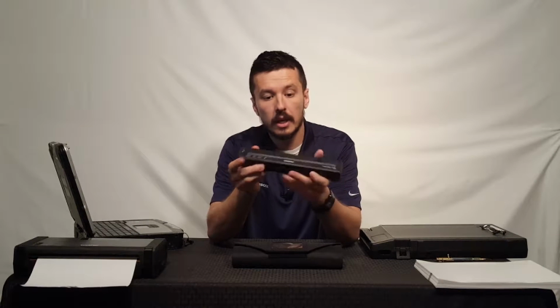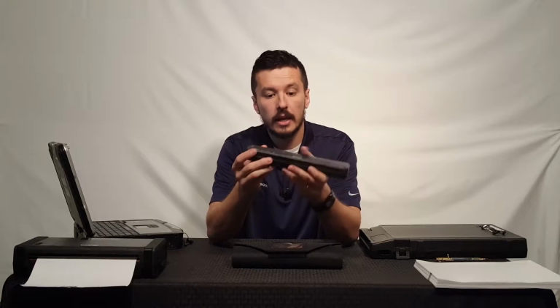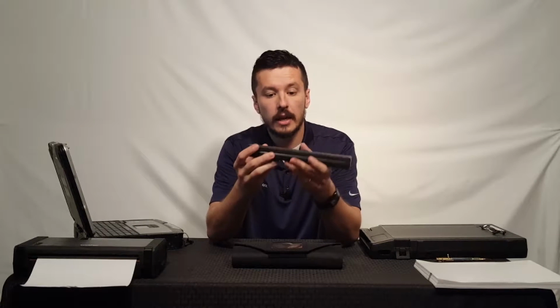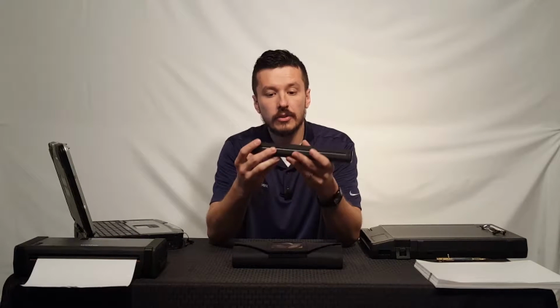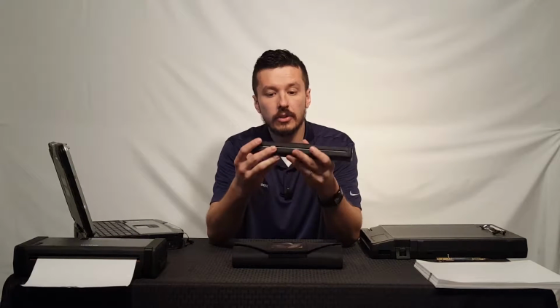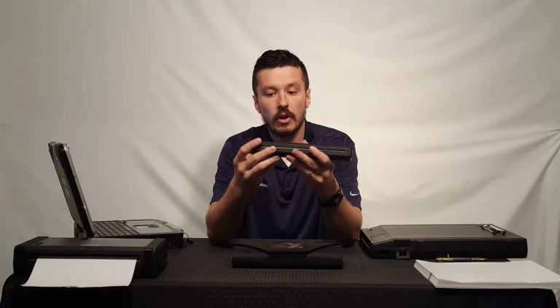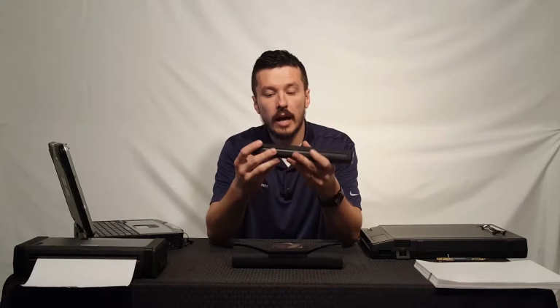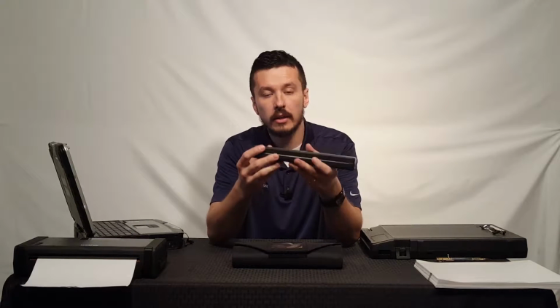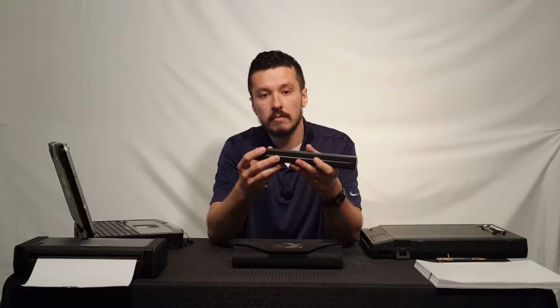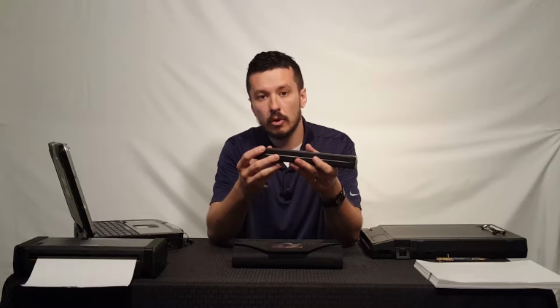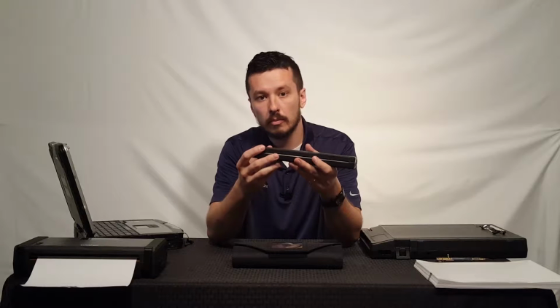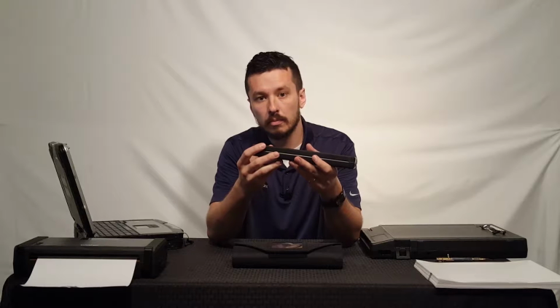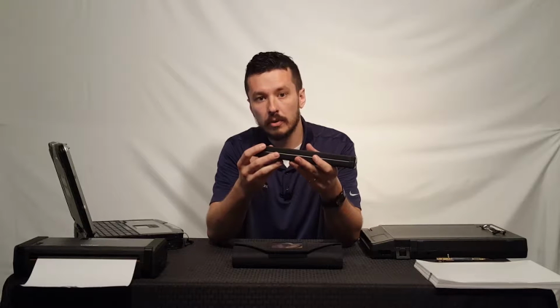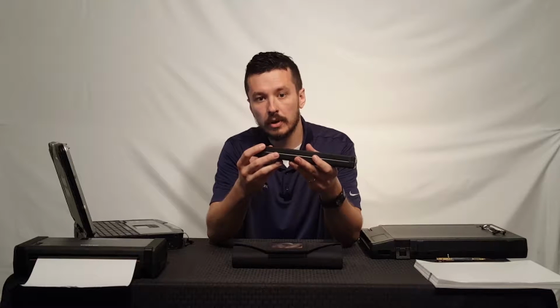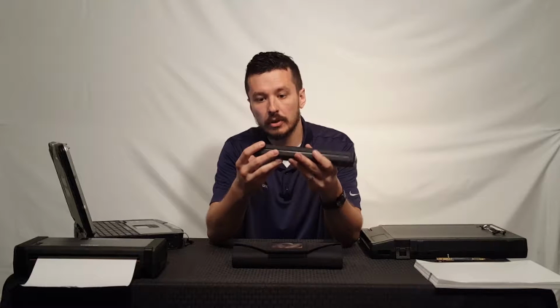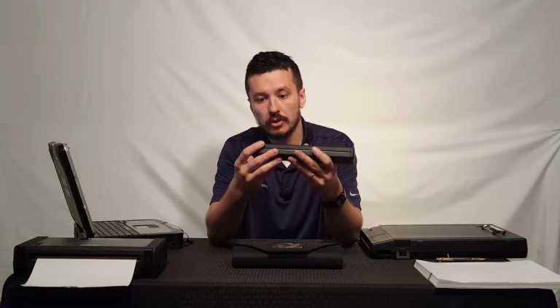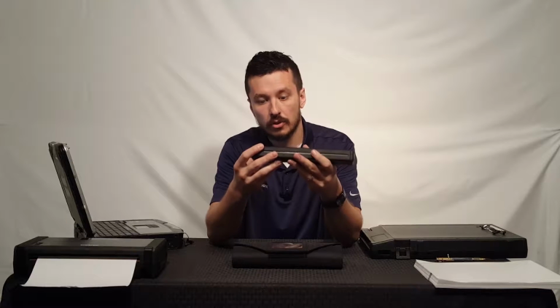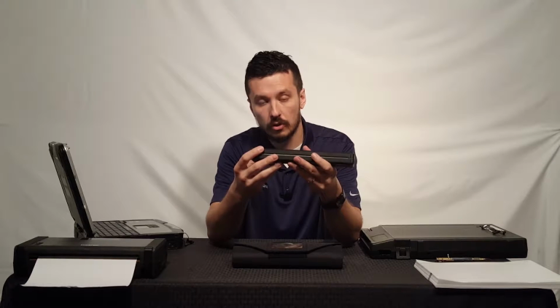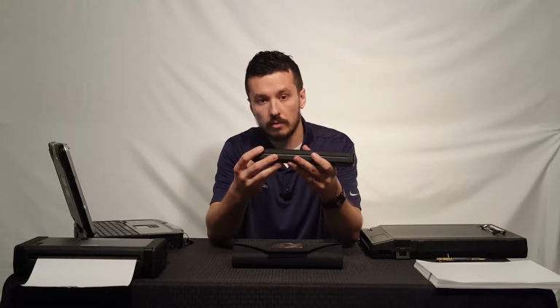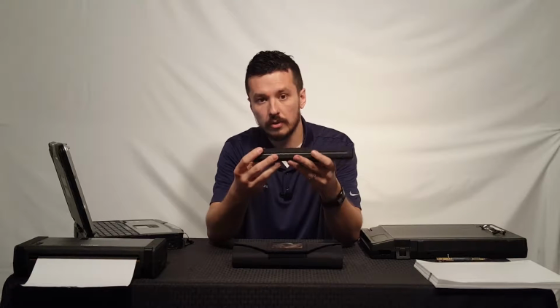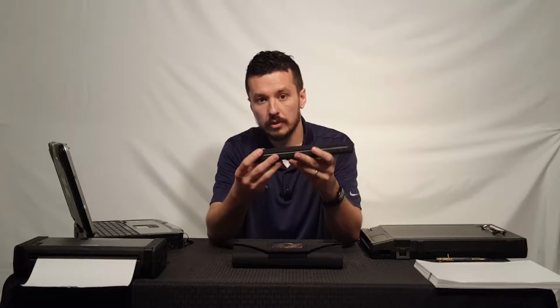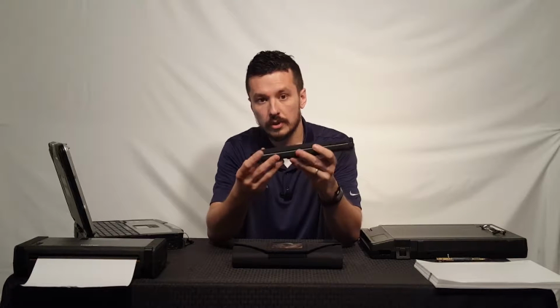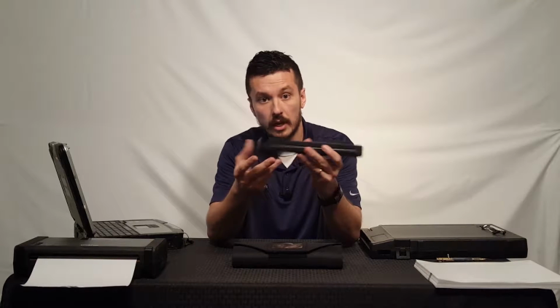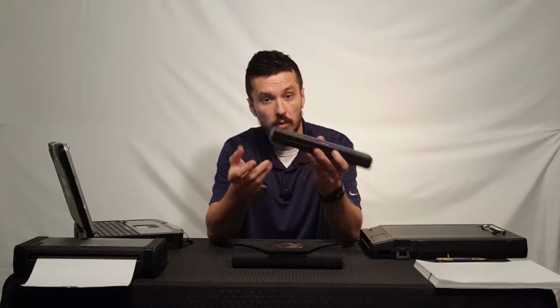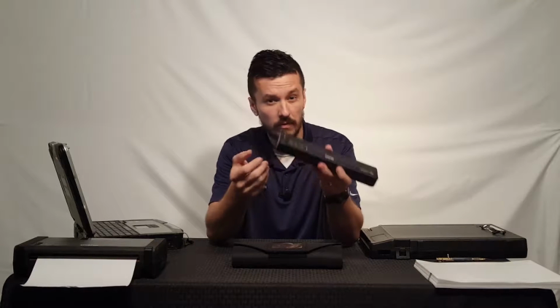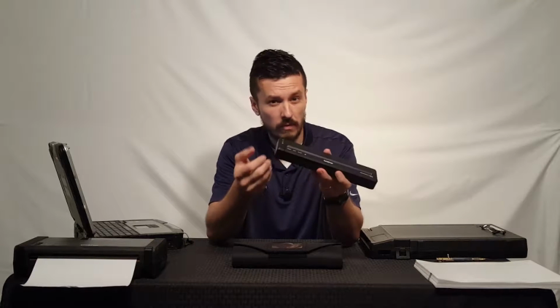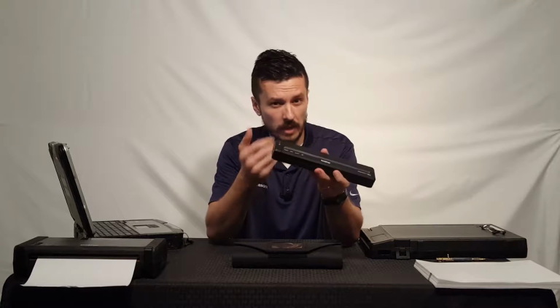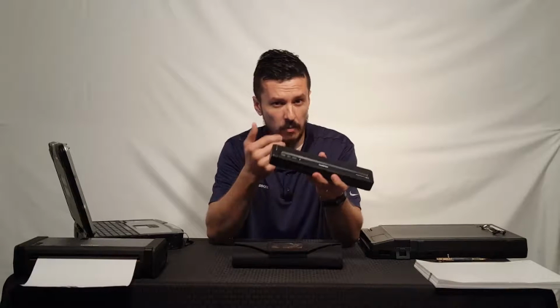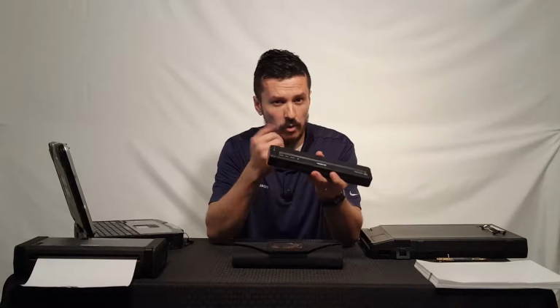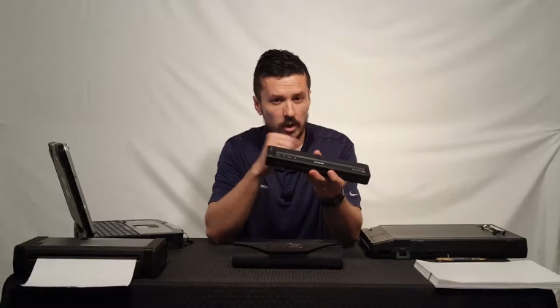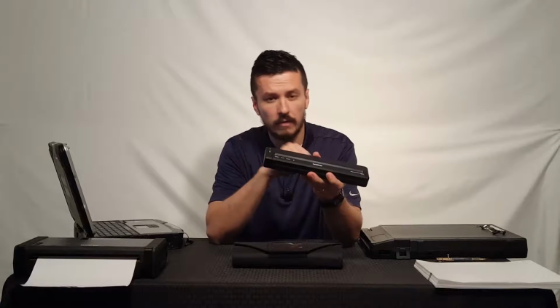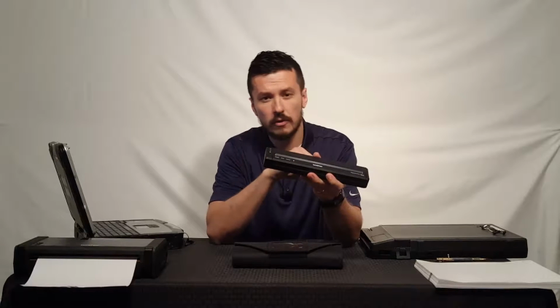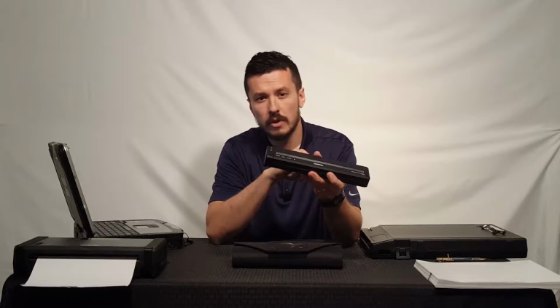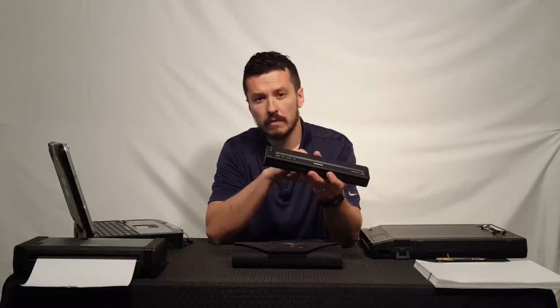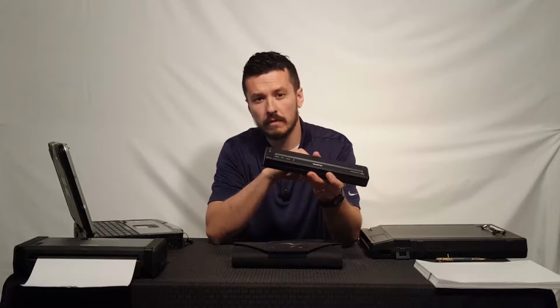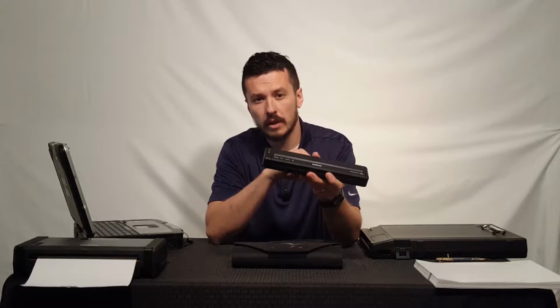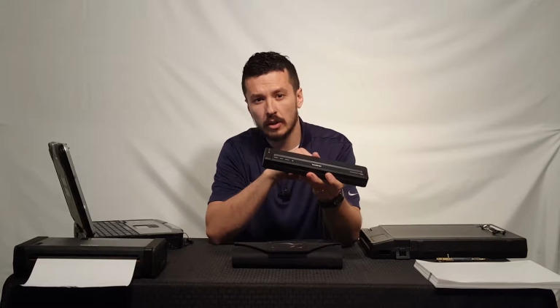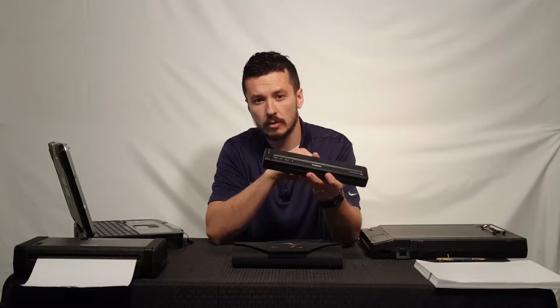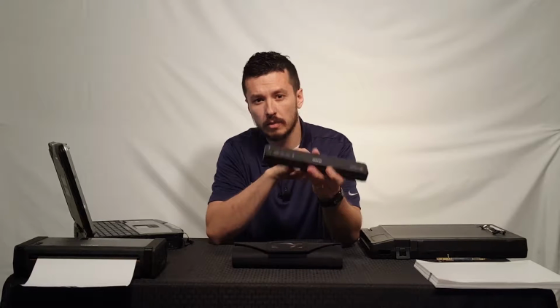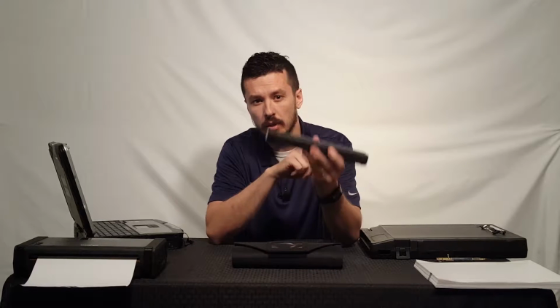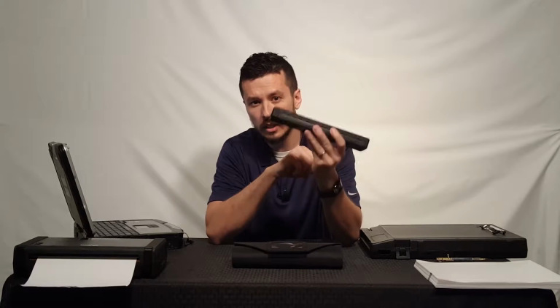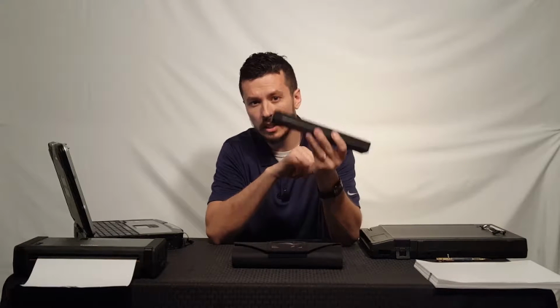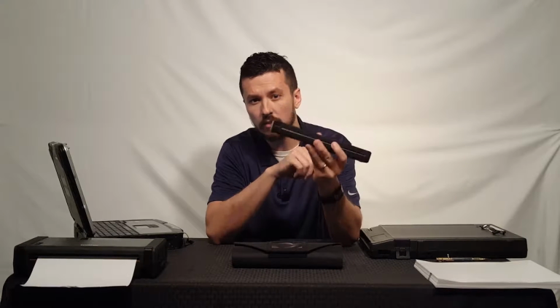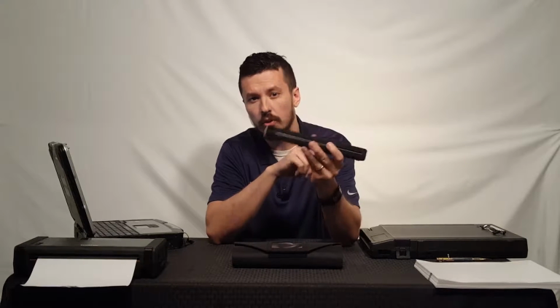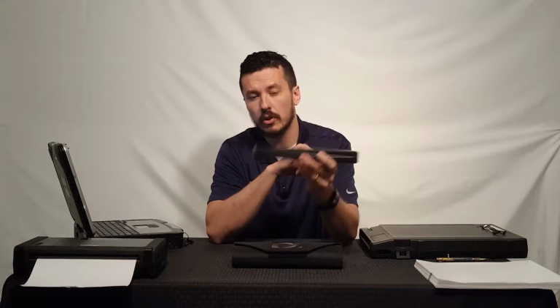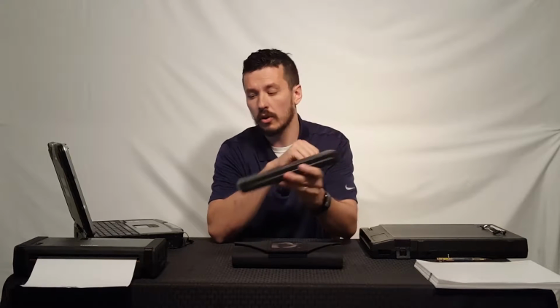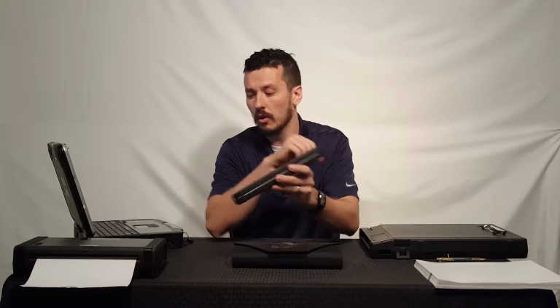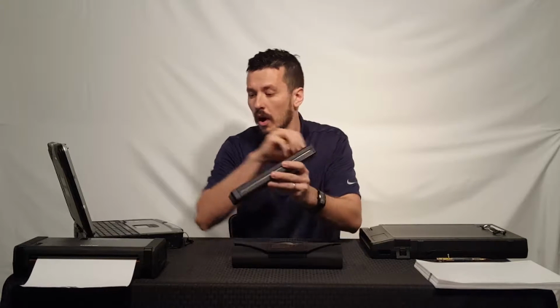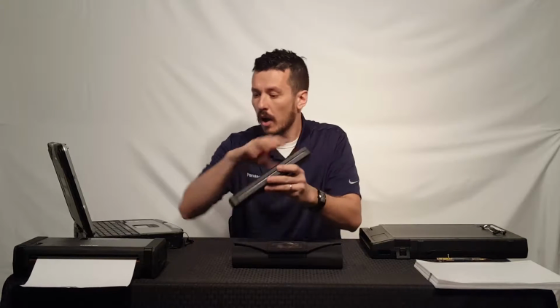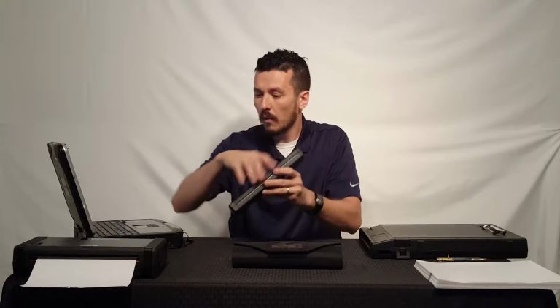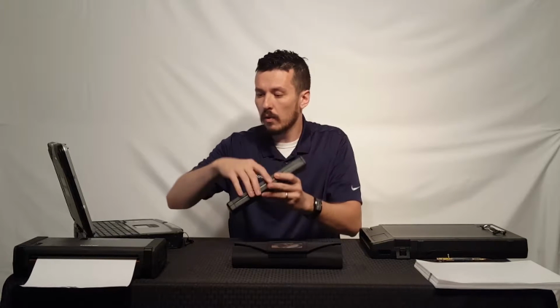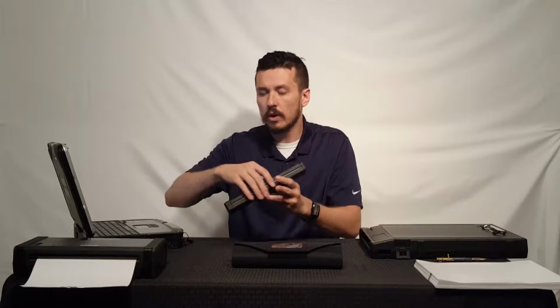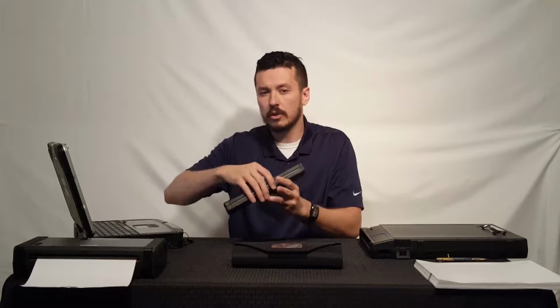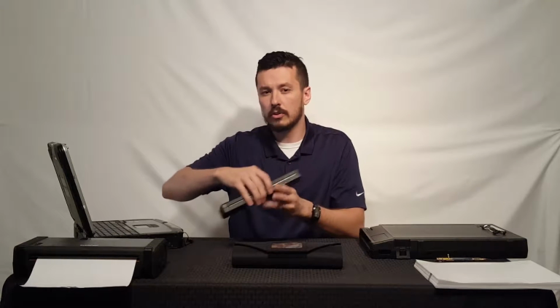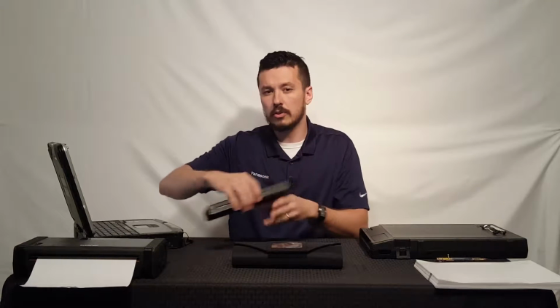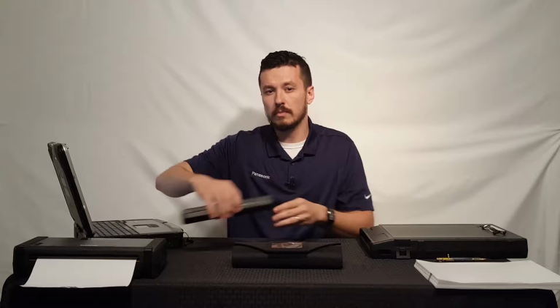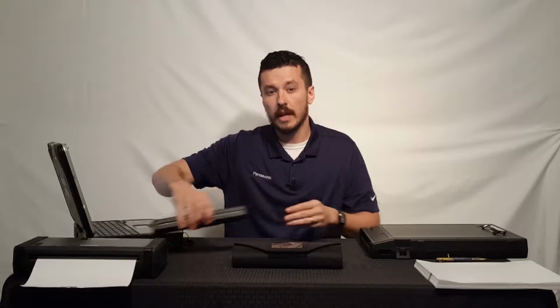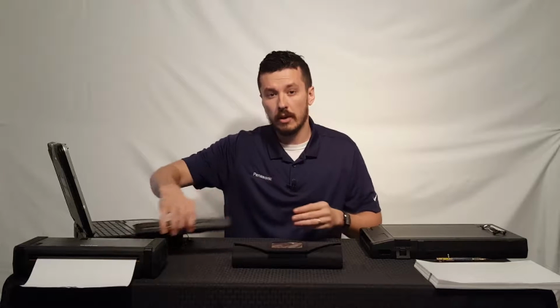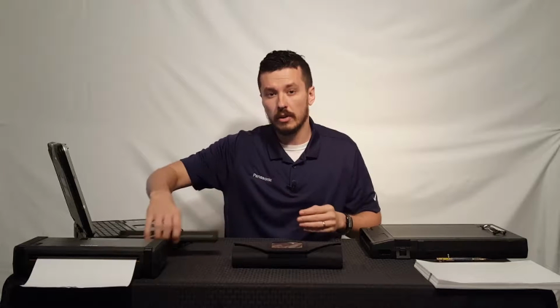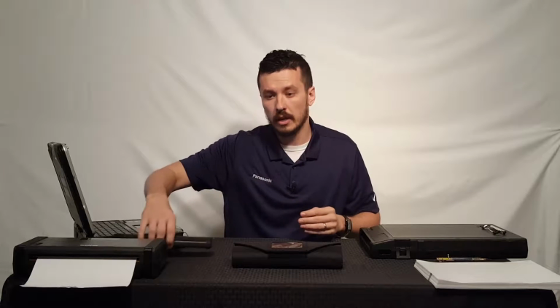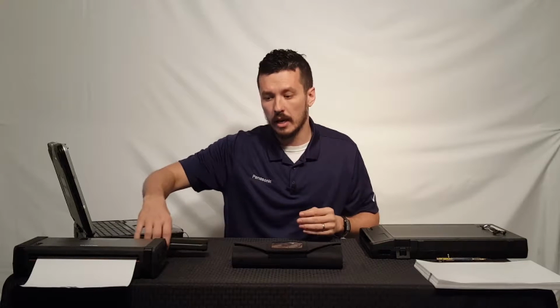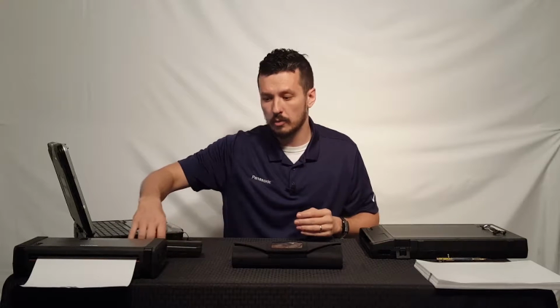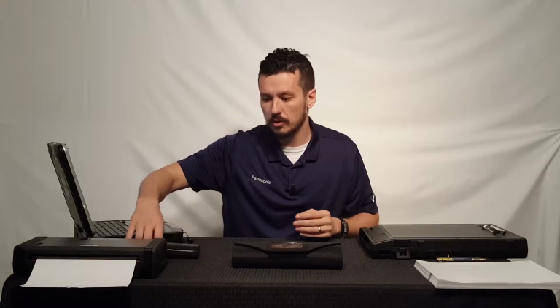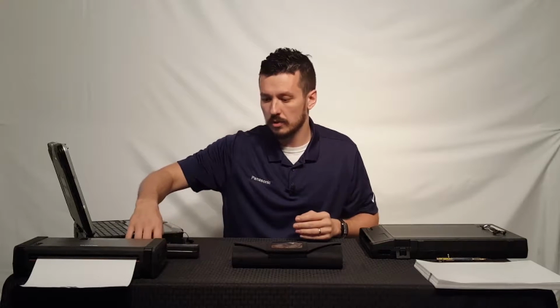Now this is a highly mobile thermal printer. We've demoed it in a few different videos, but in this video I want to walk you through some carrying options.